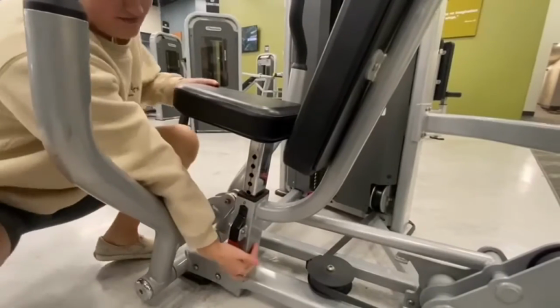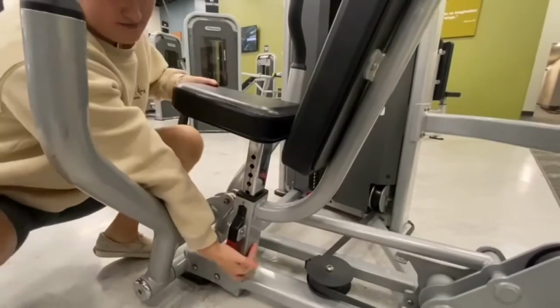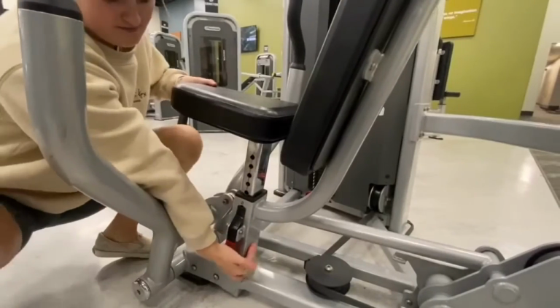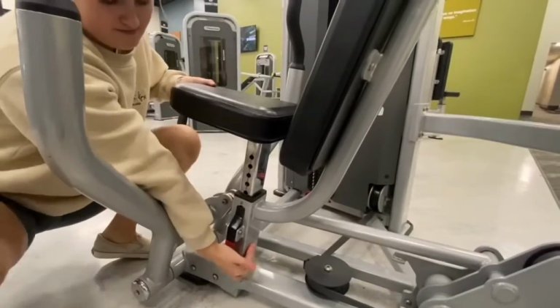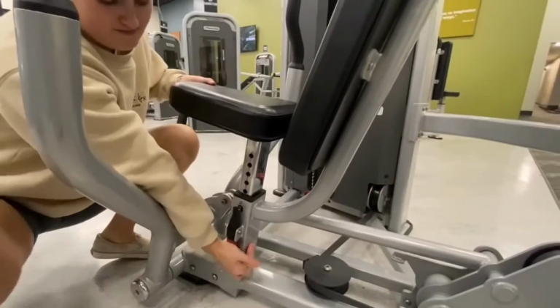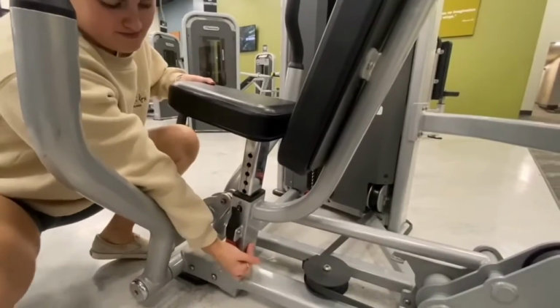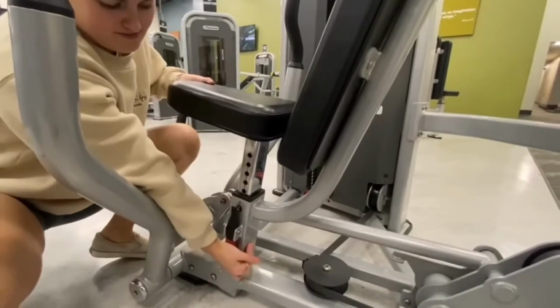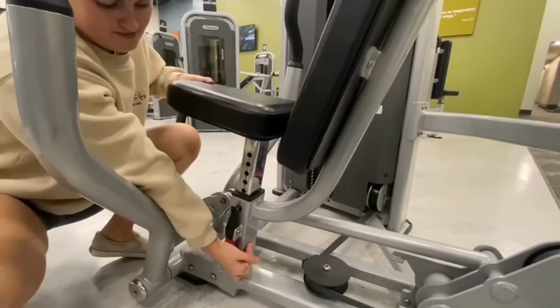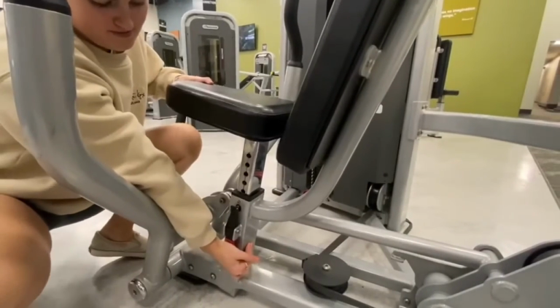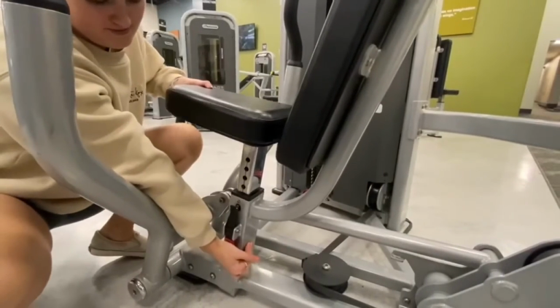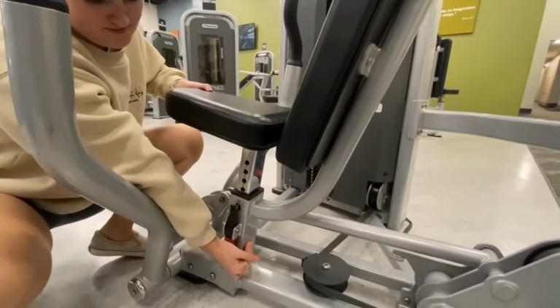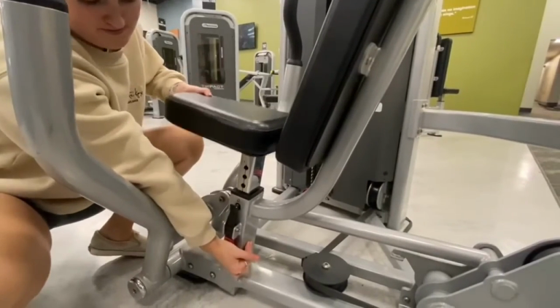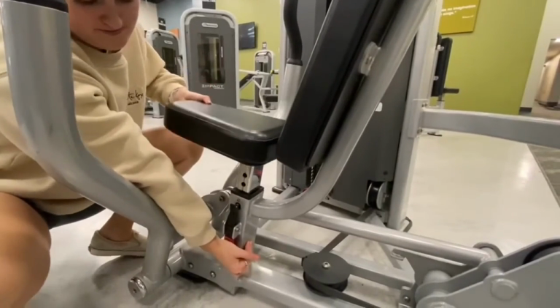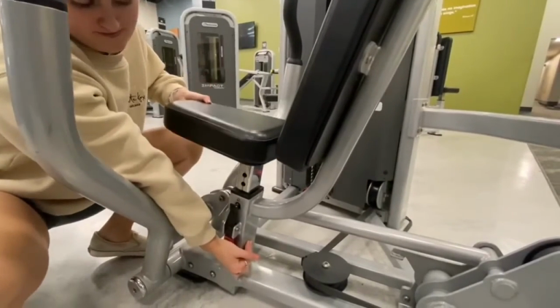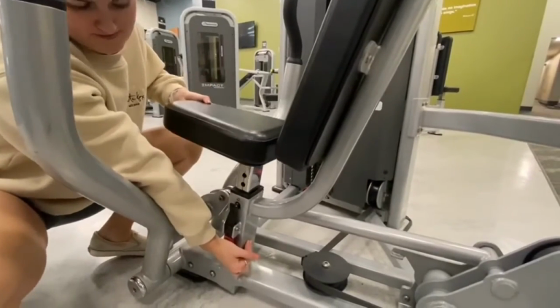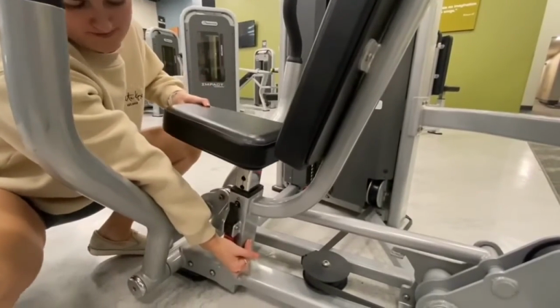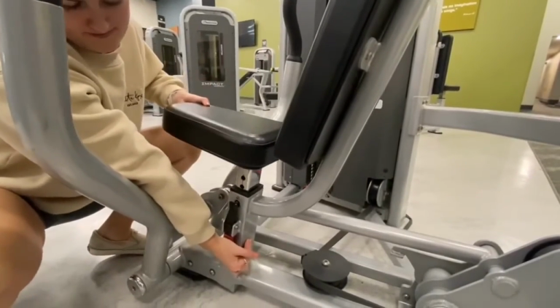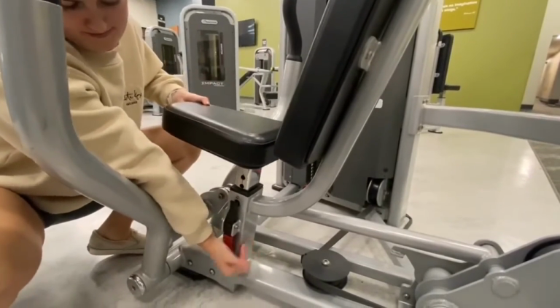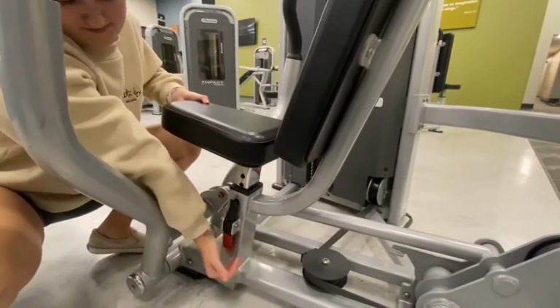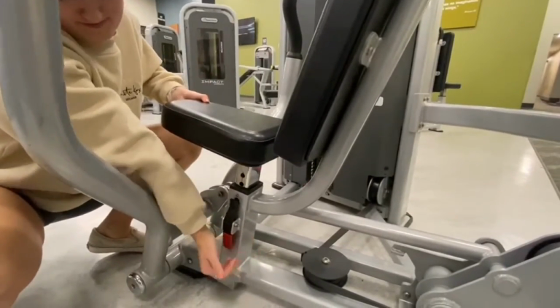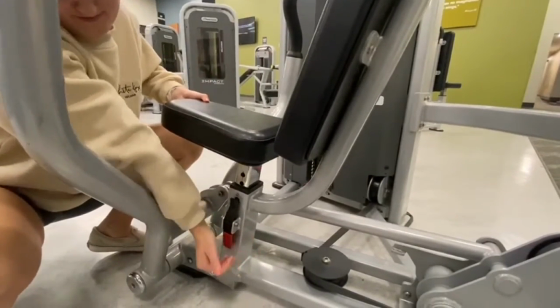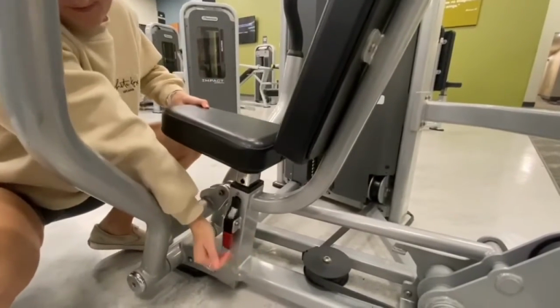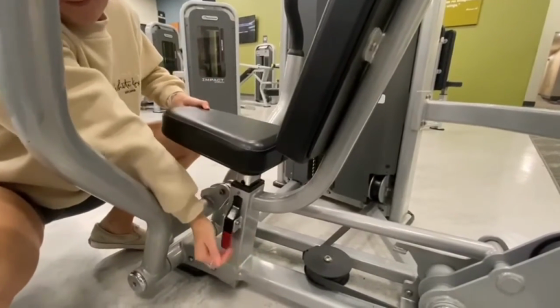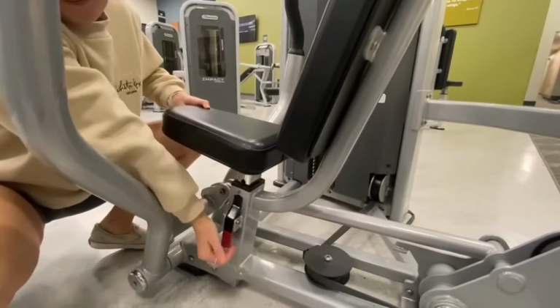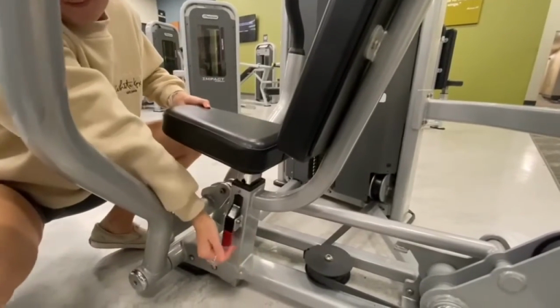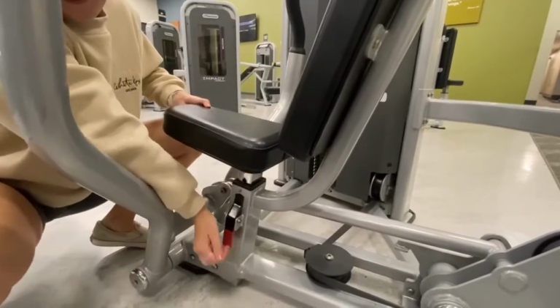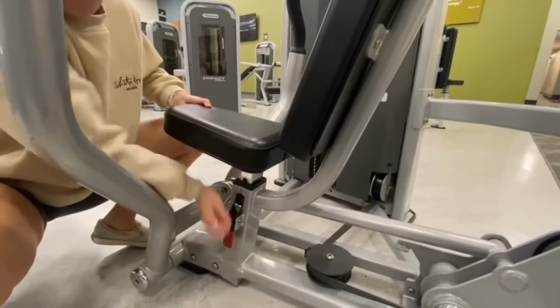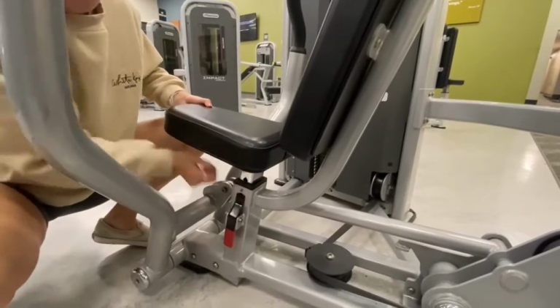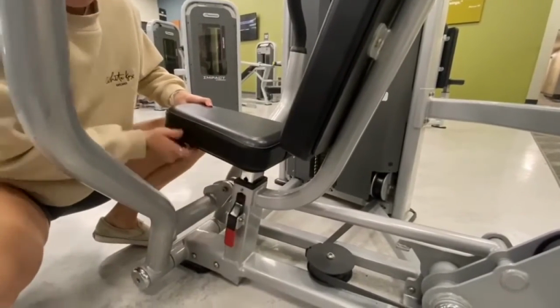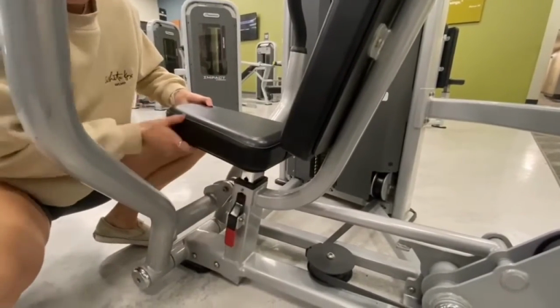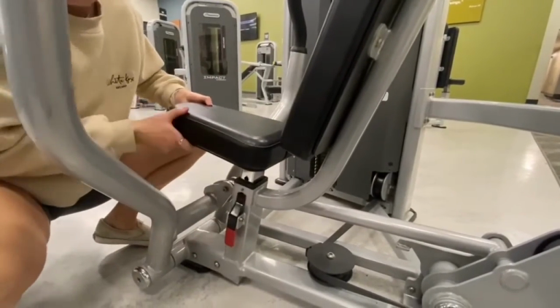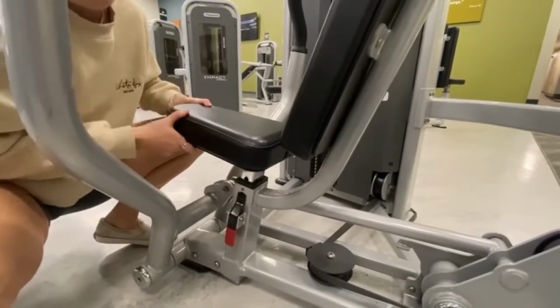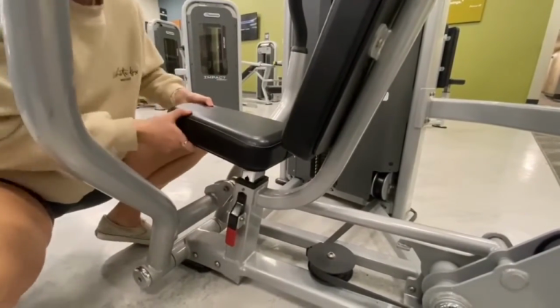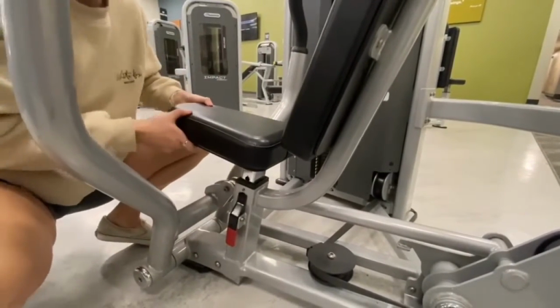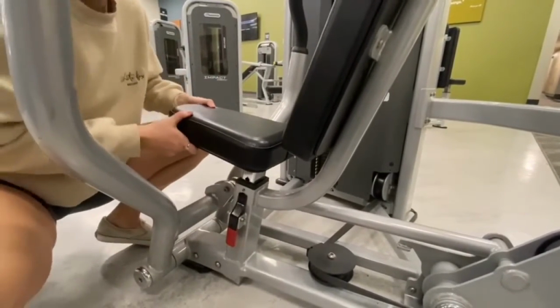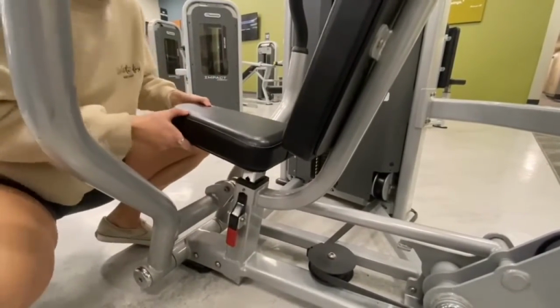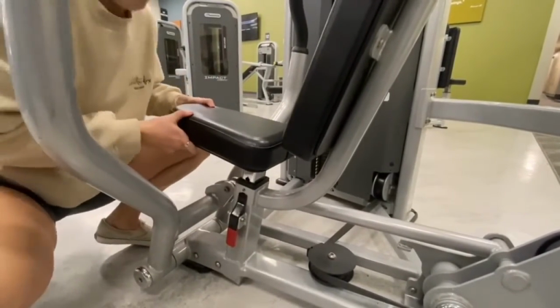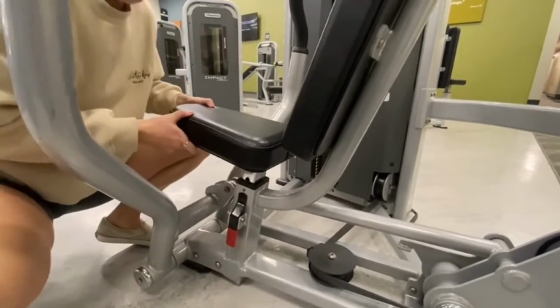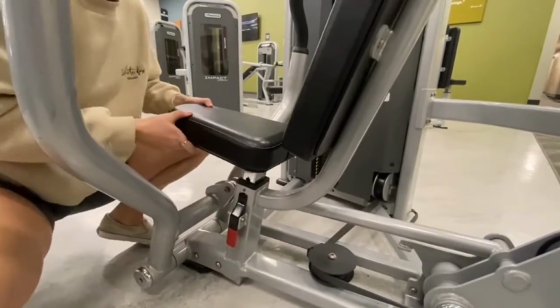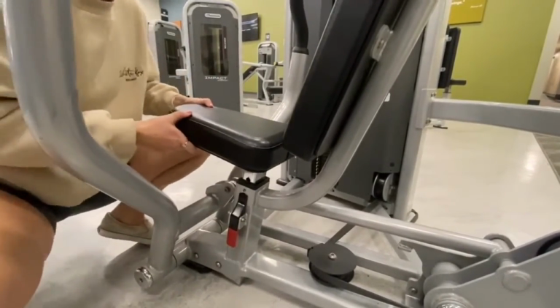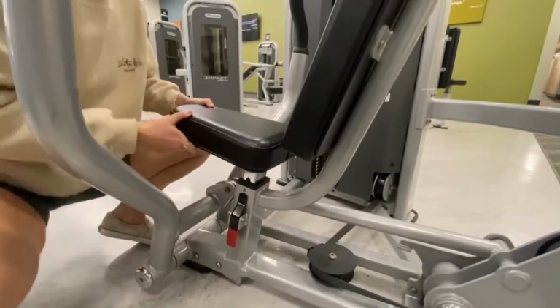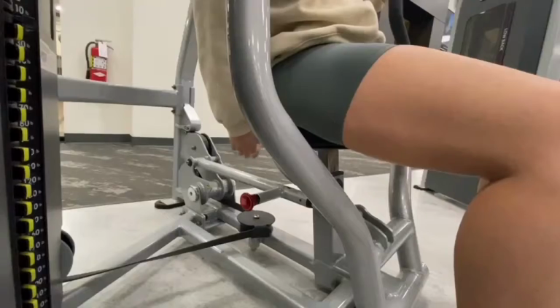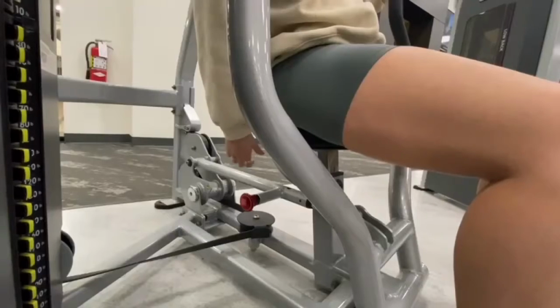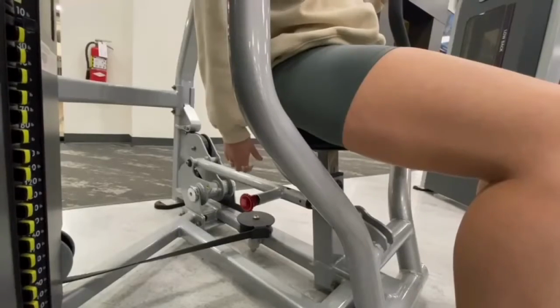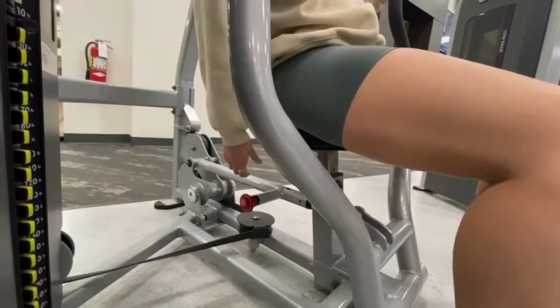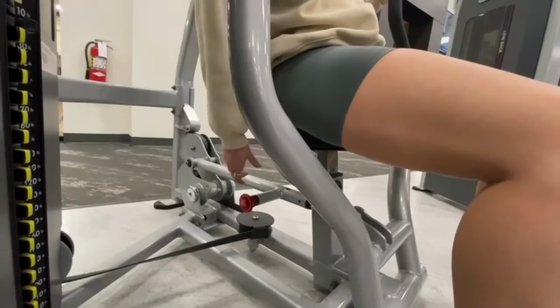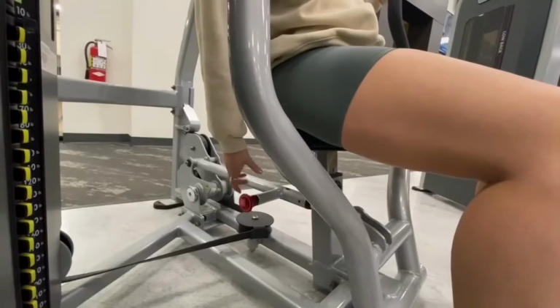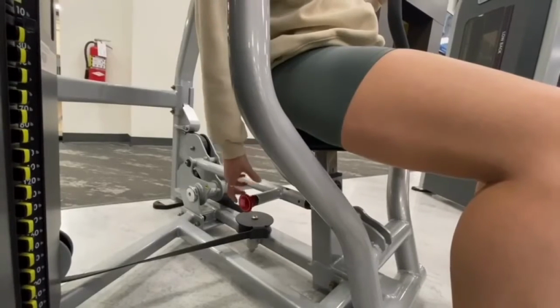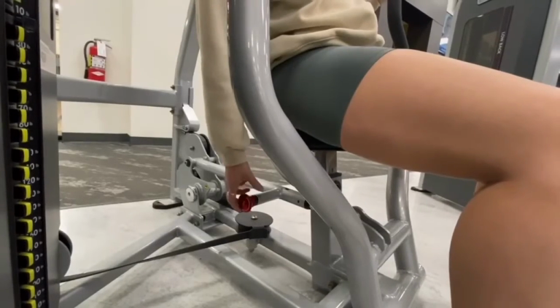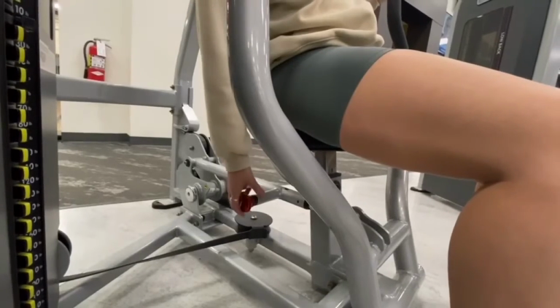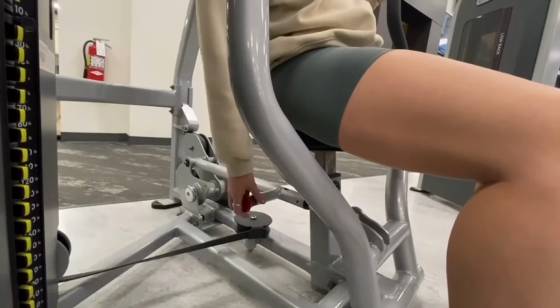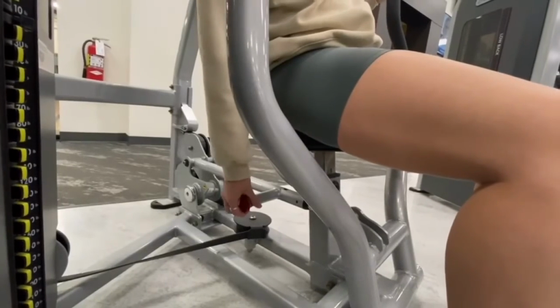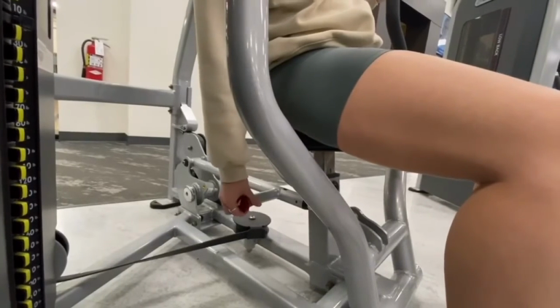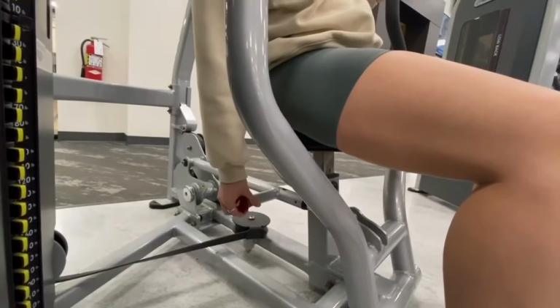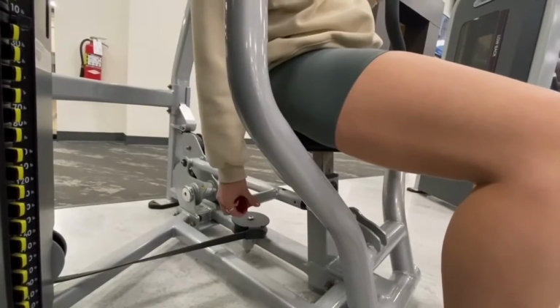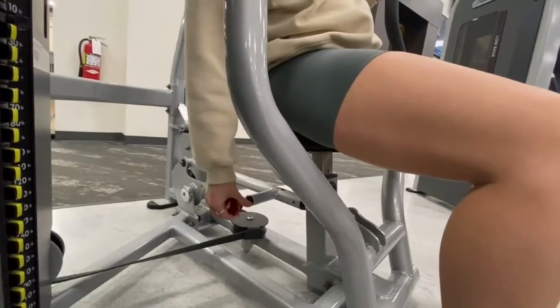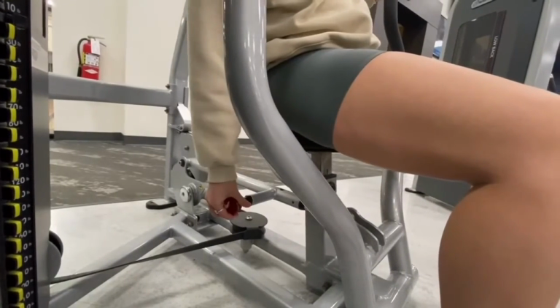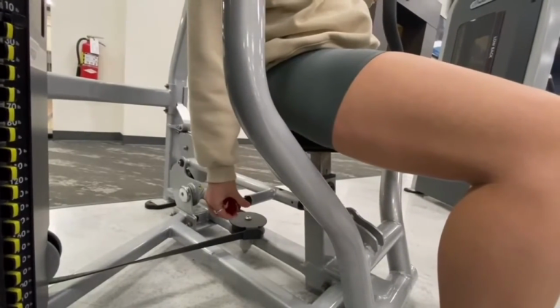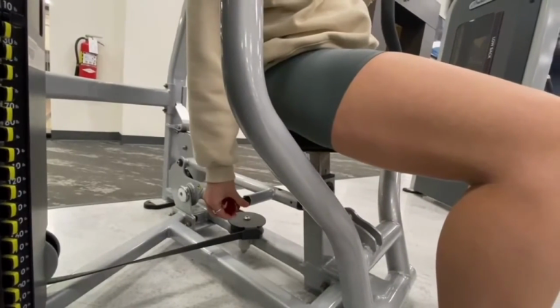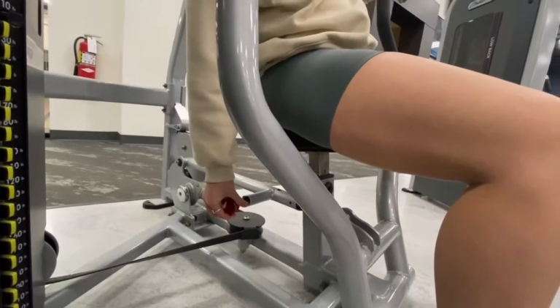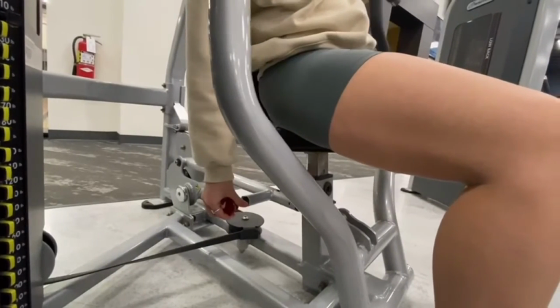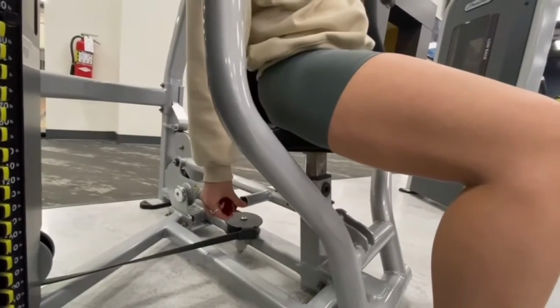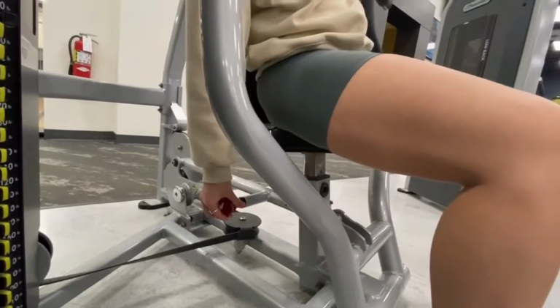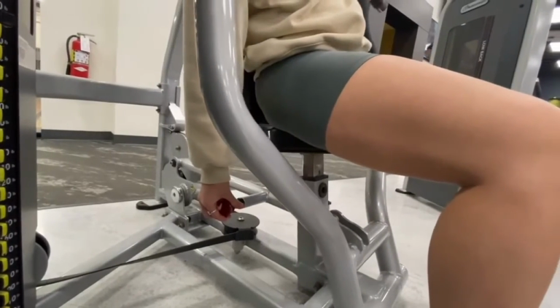Push the red tab to adjust the seat, then pull the red knob to adjust the handles.